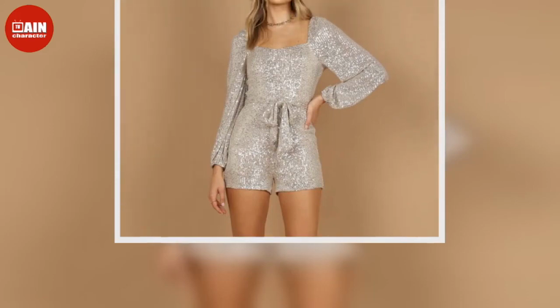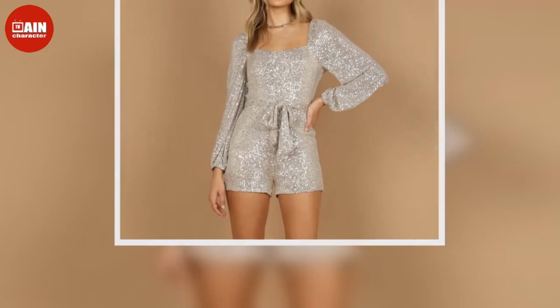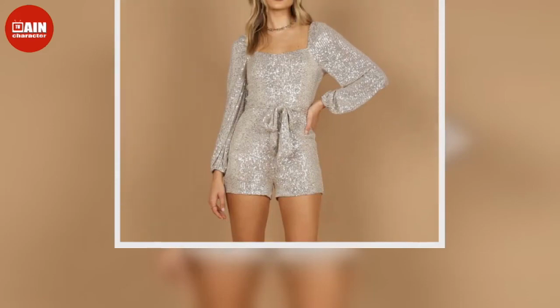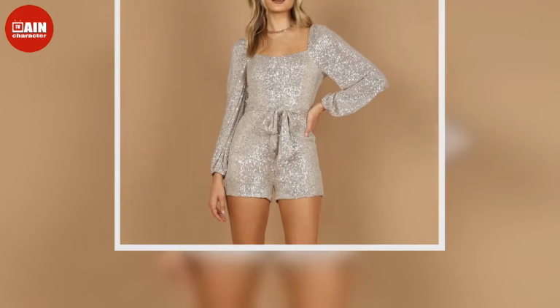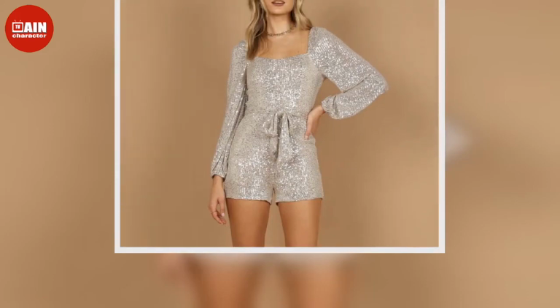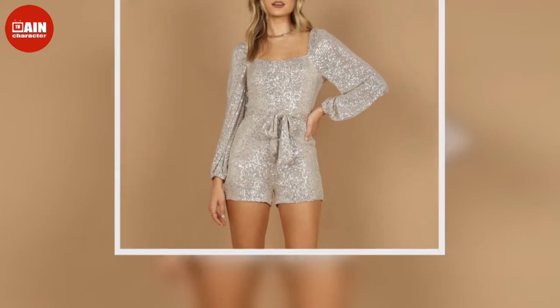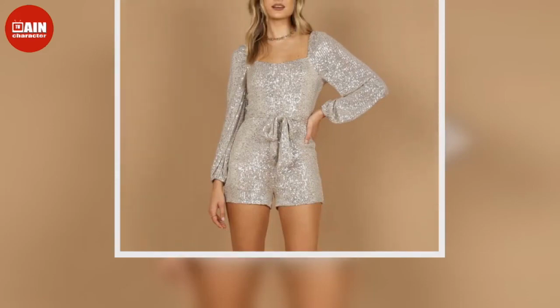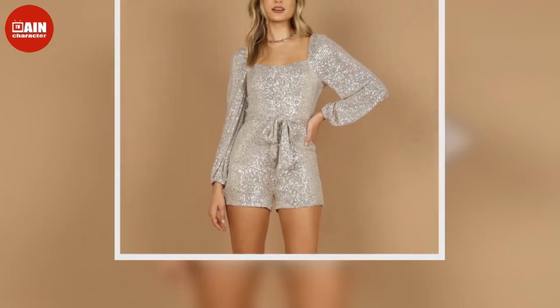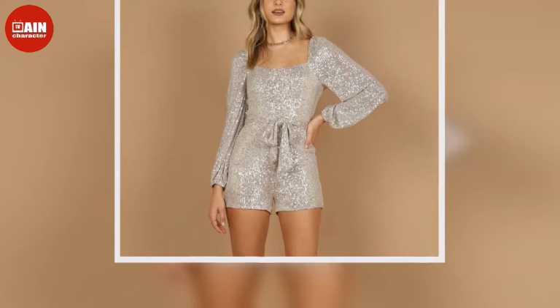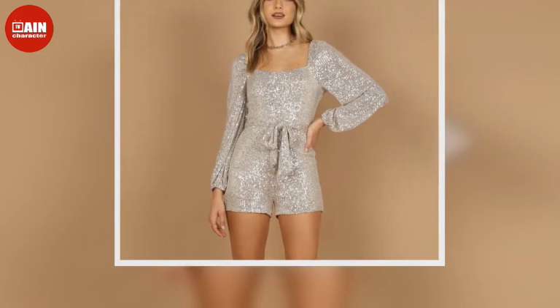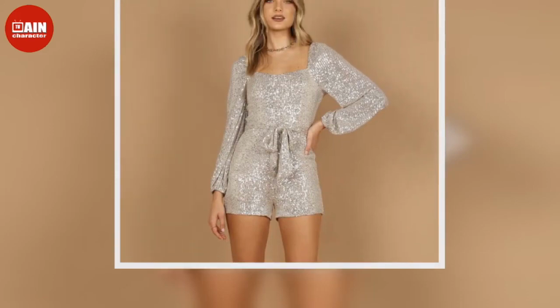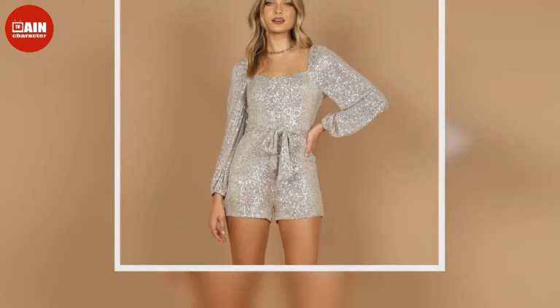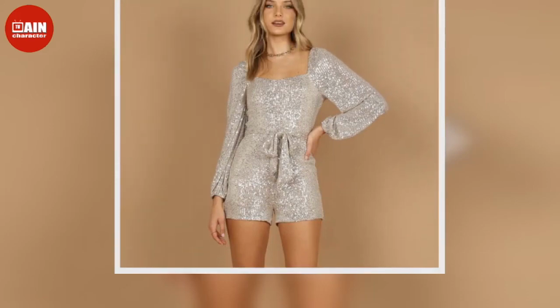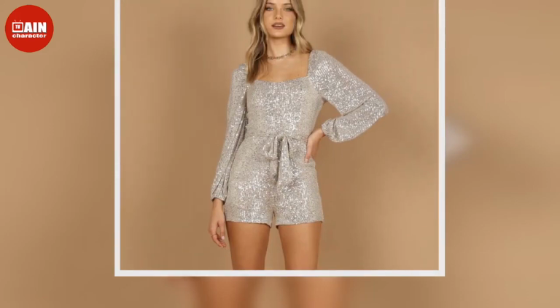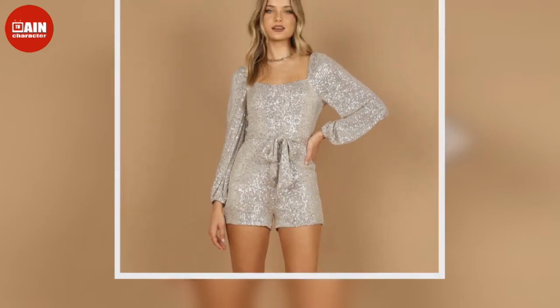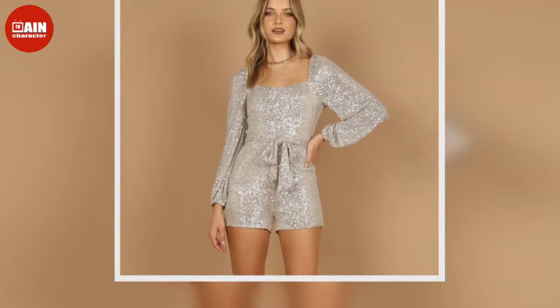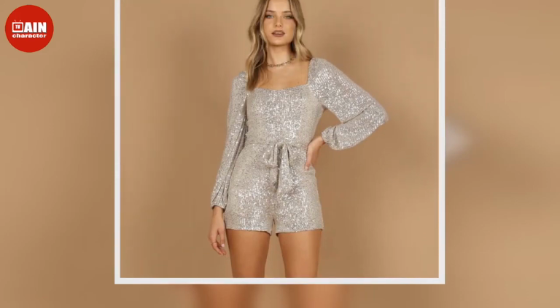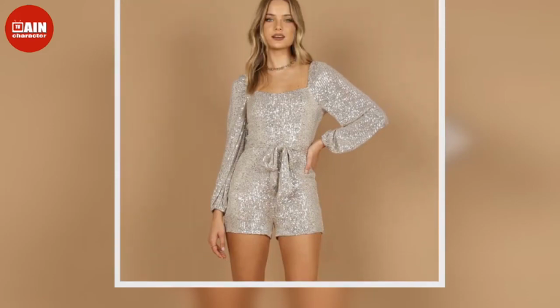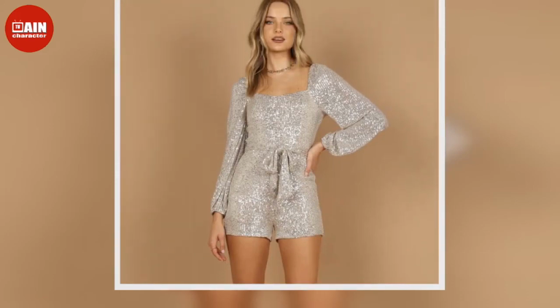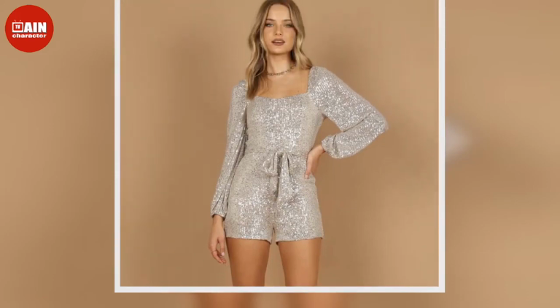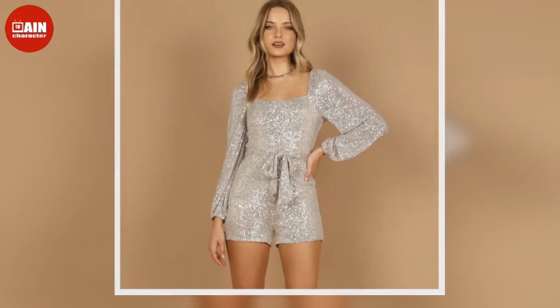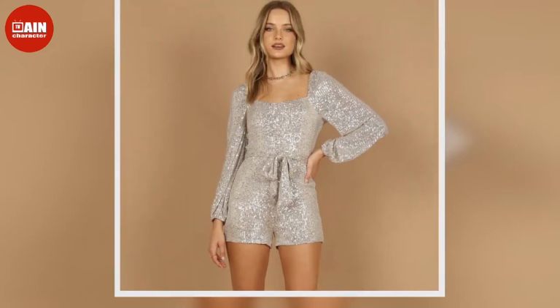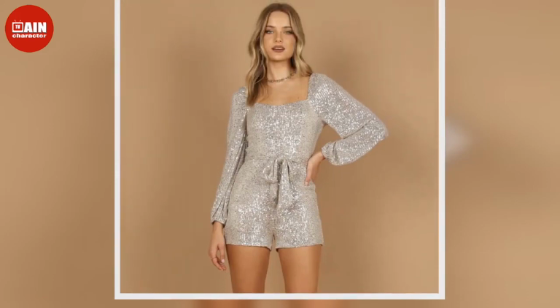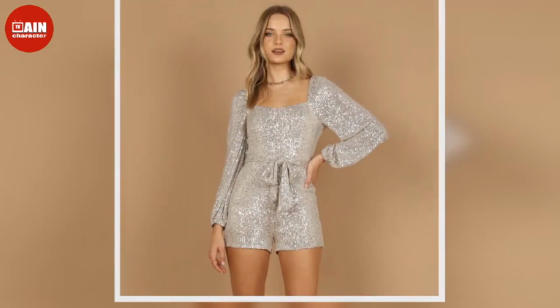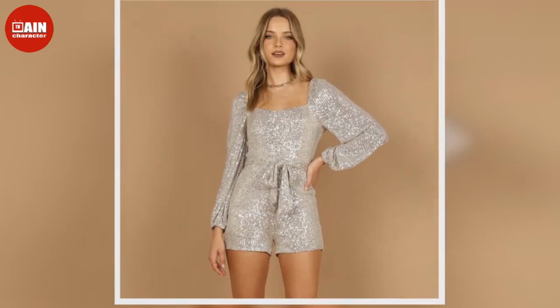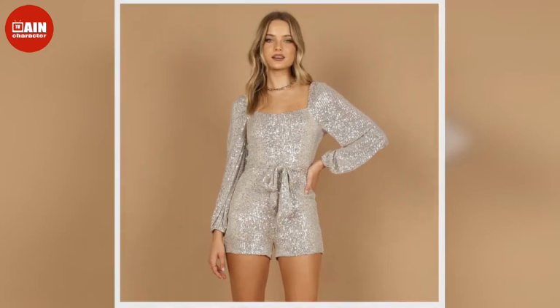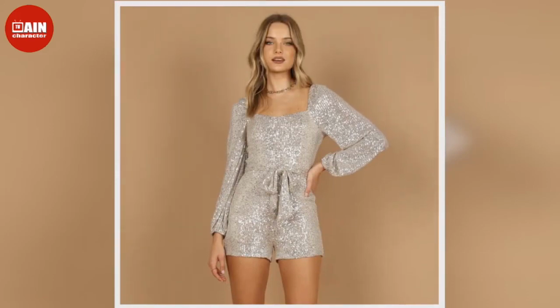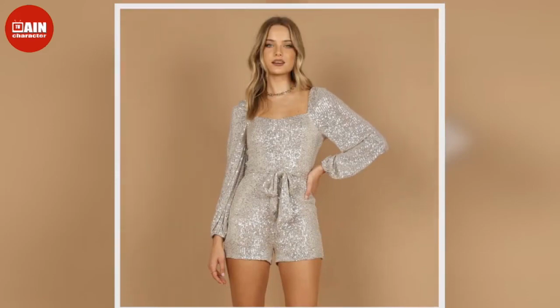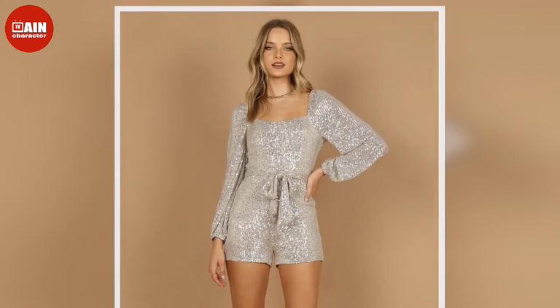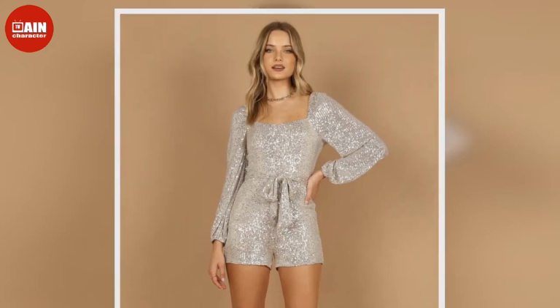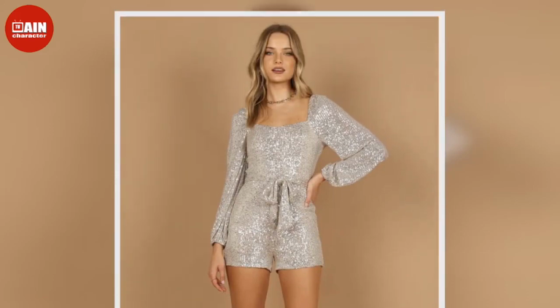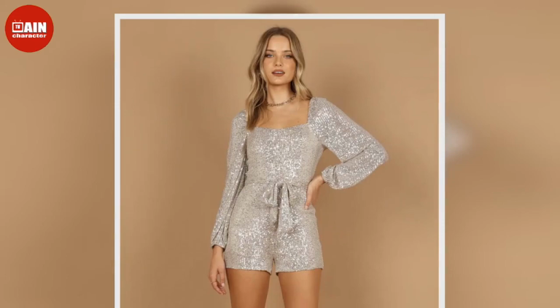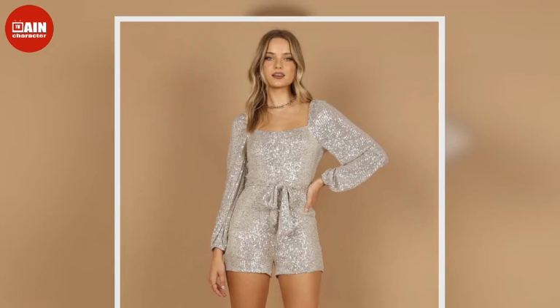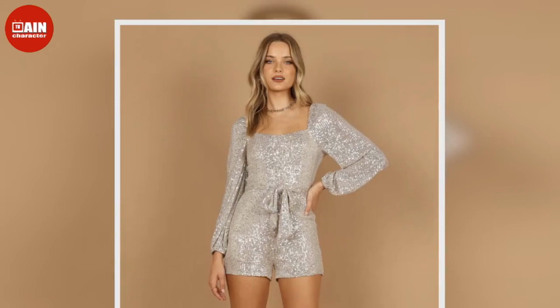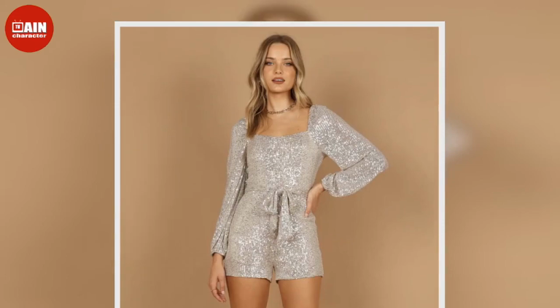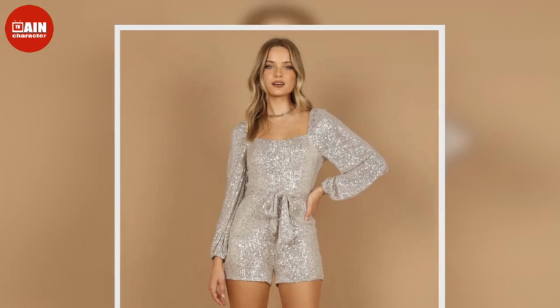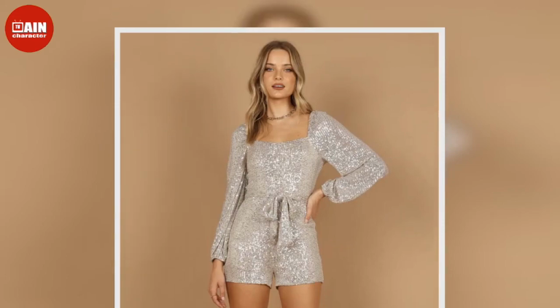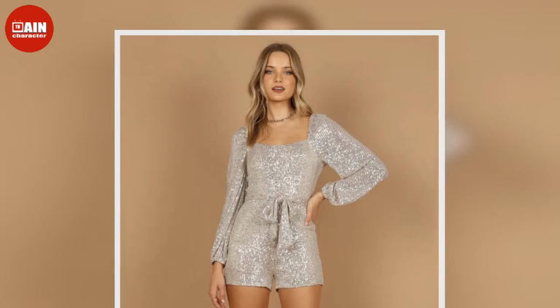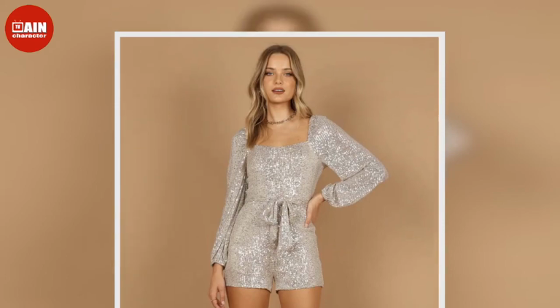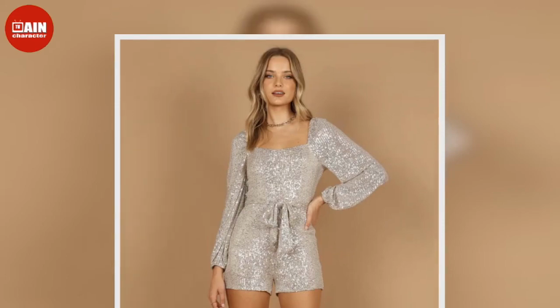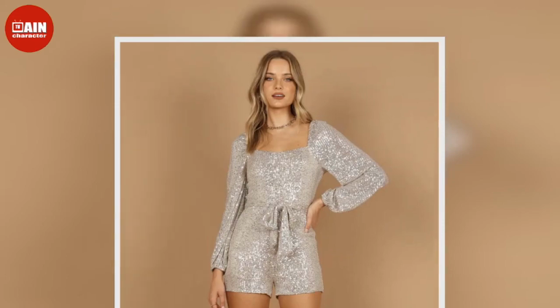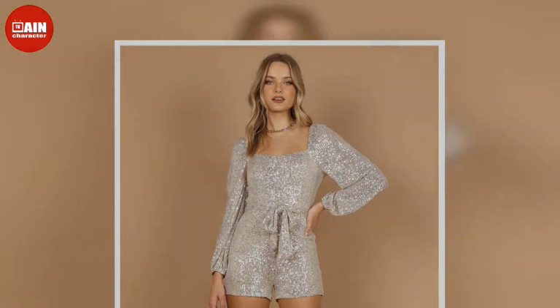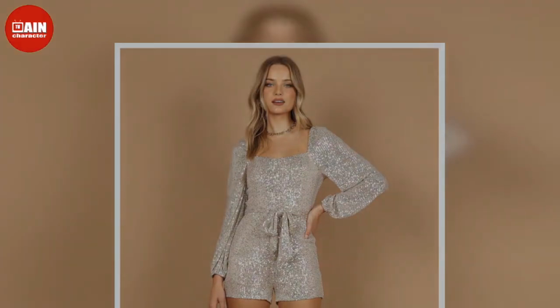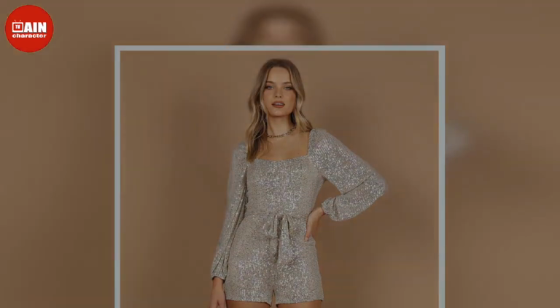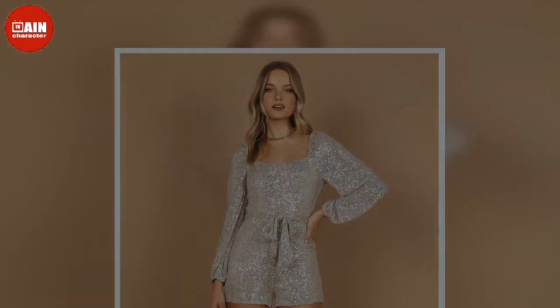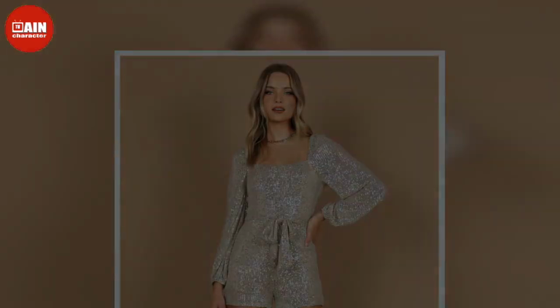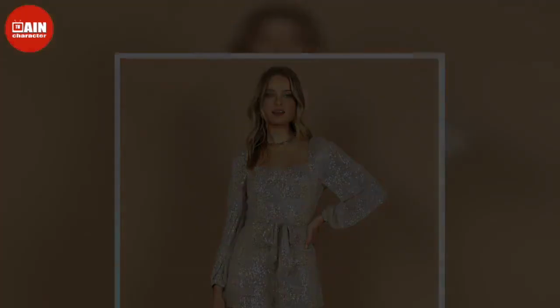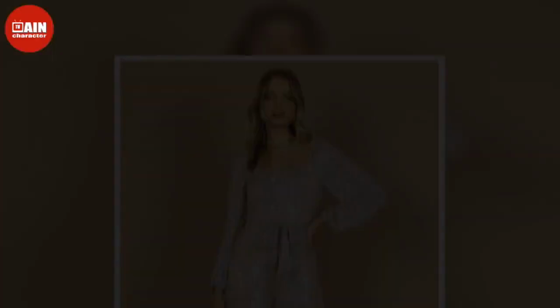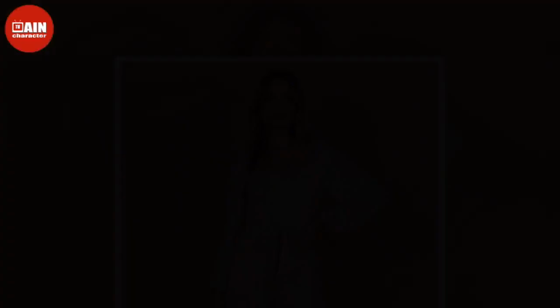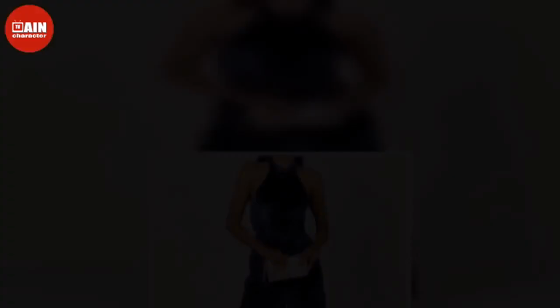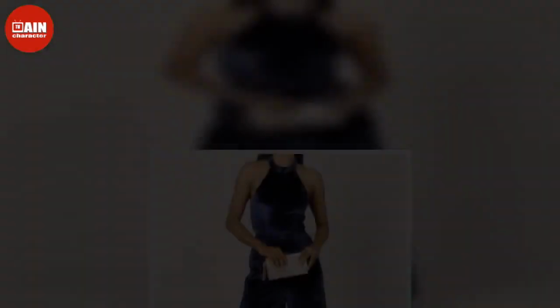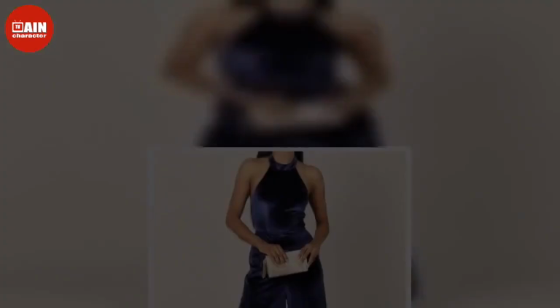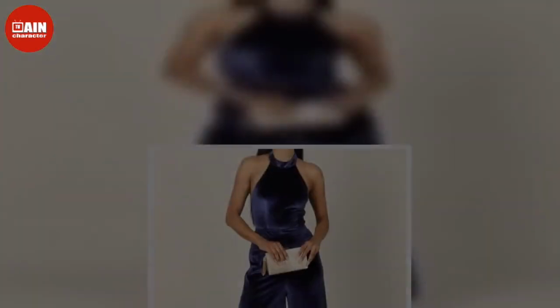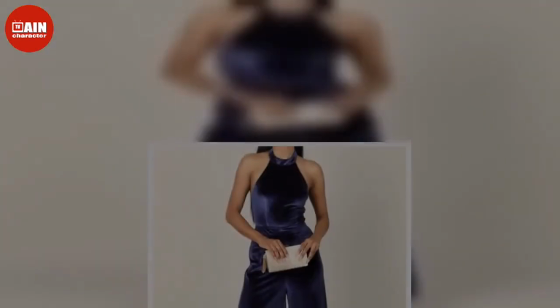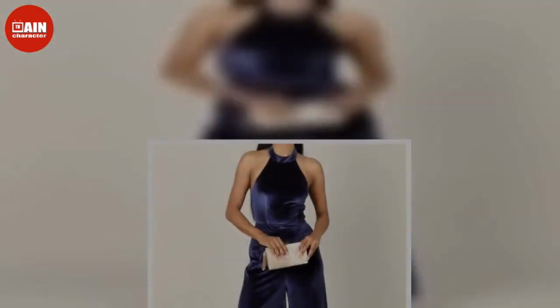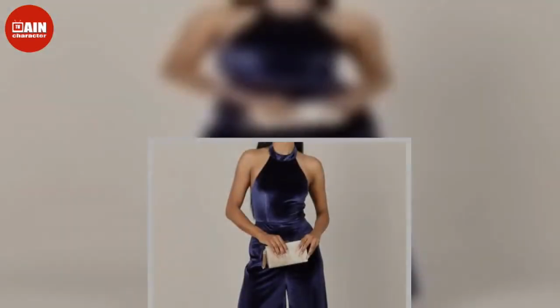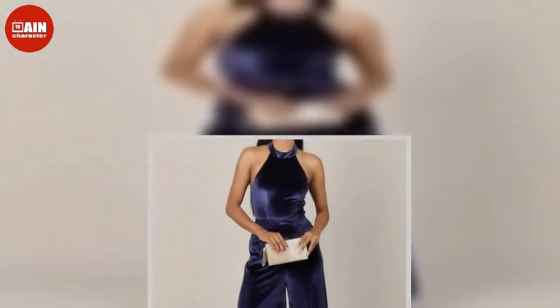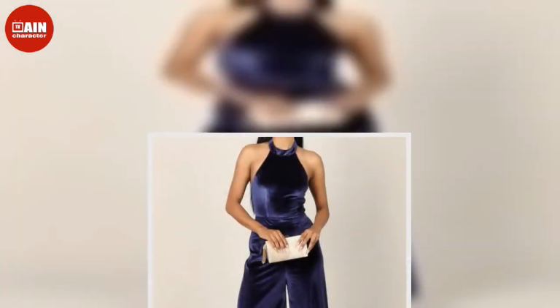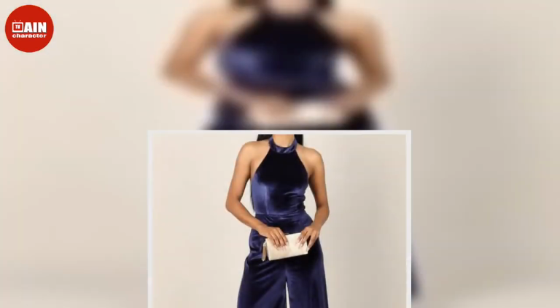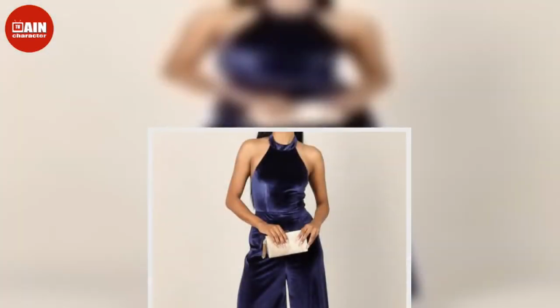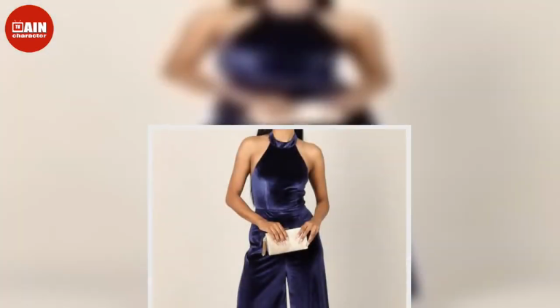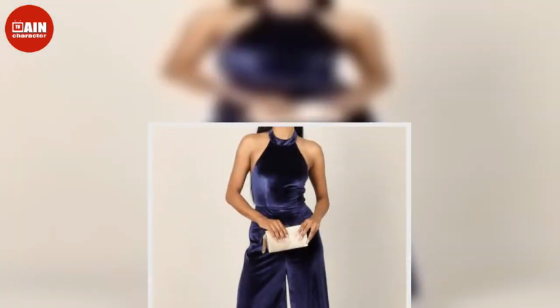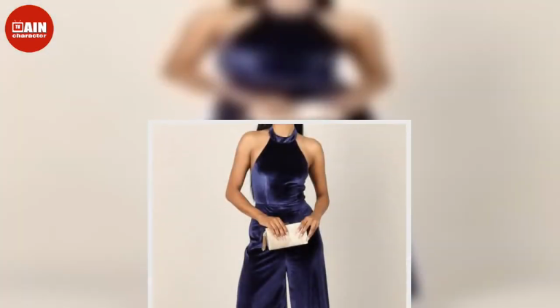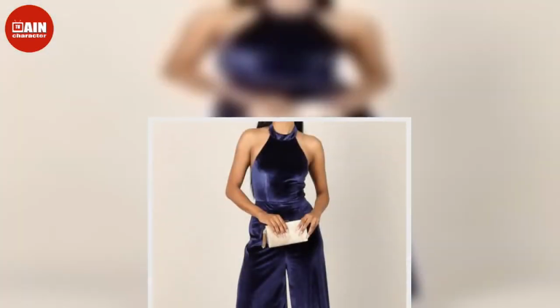Persia Dress — this glowing golden midi dress is an elegant option for any occasion. $69.